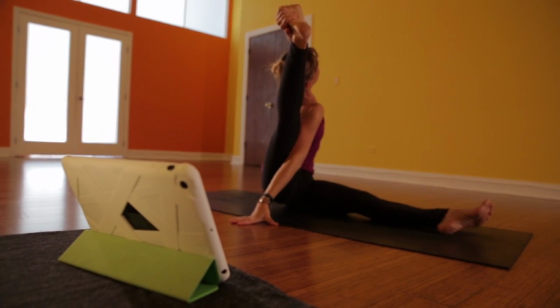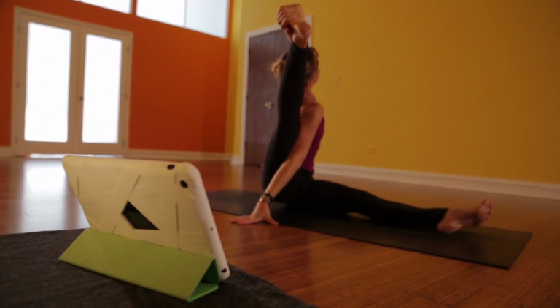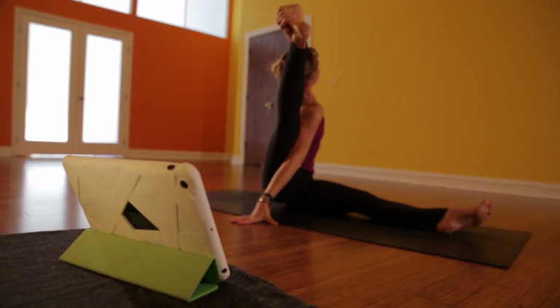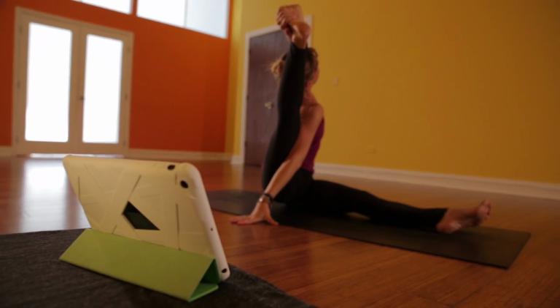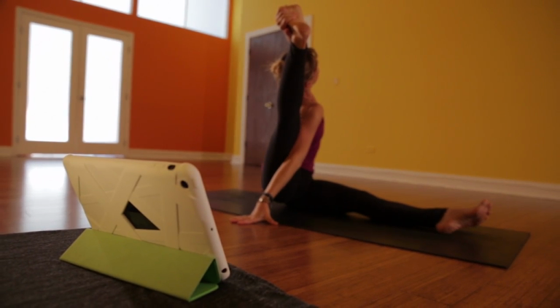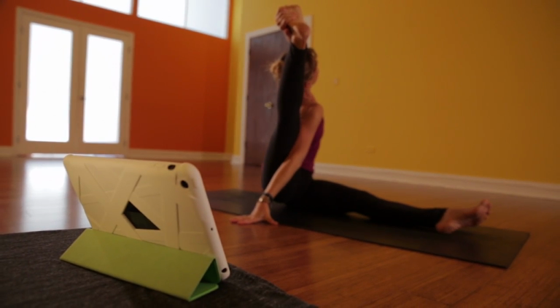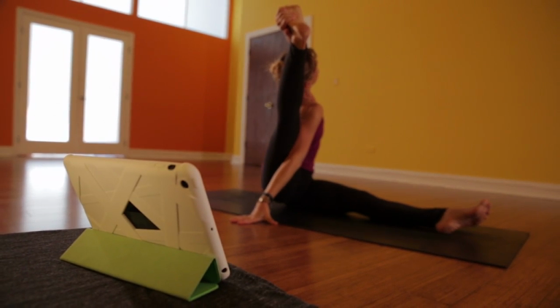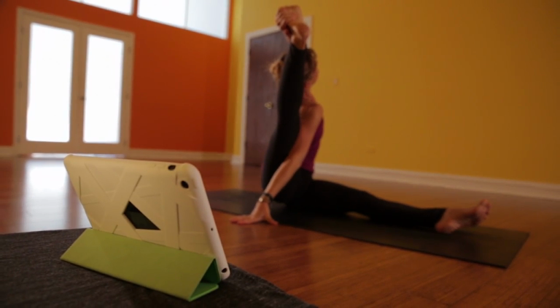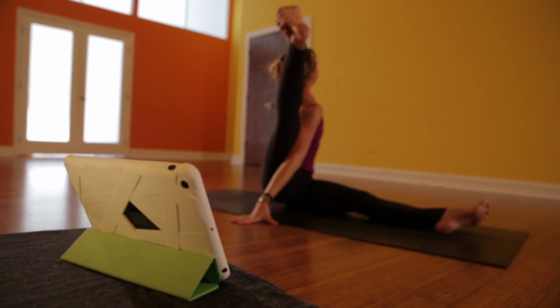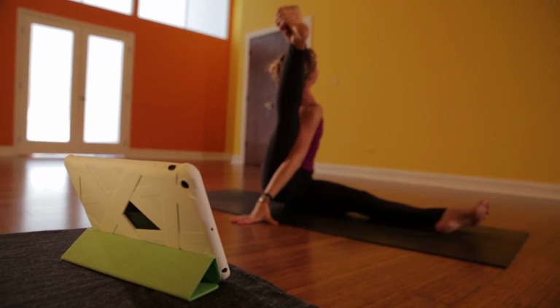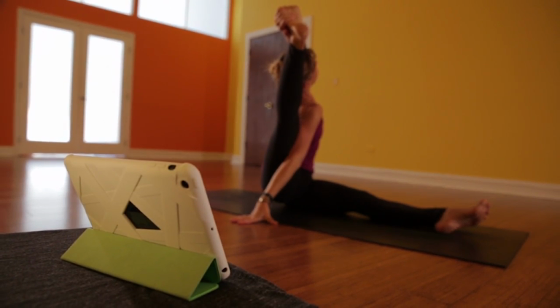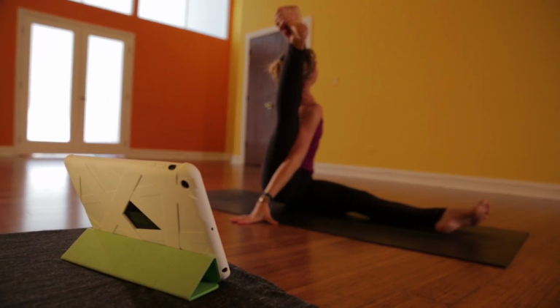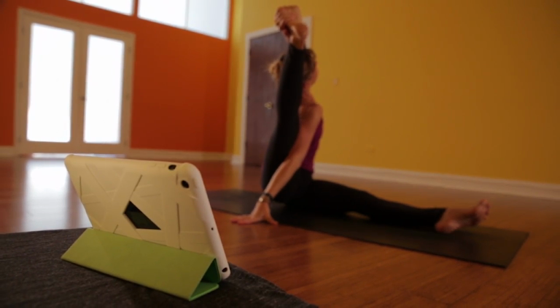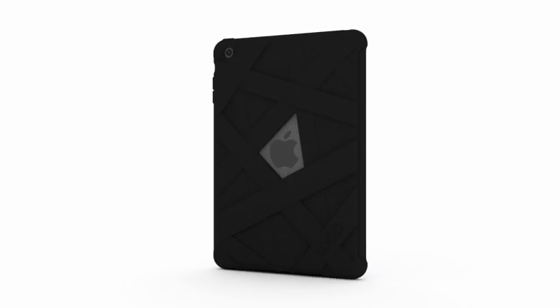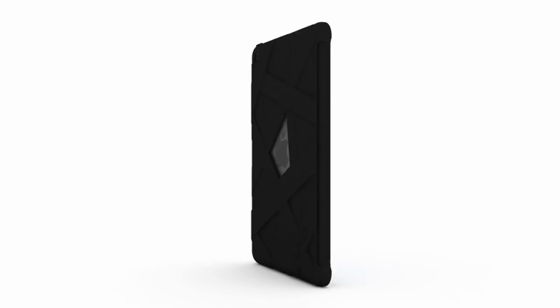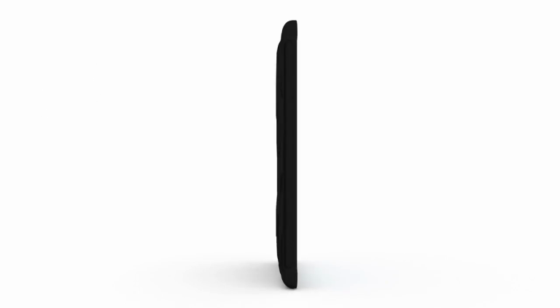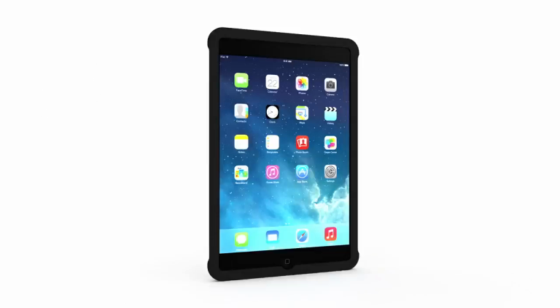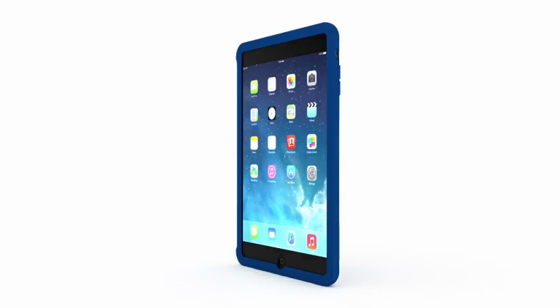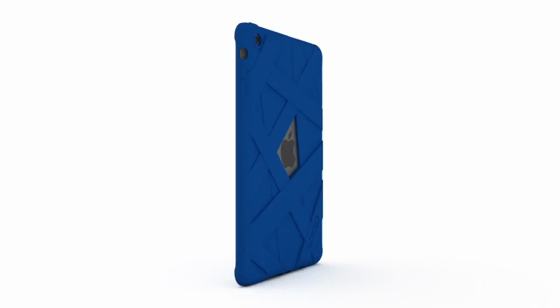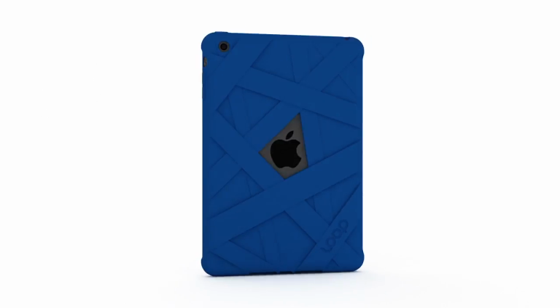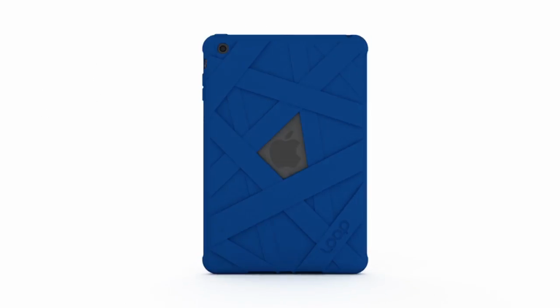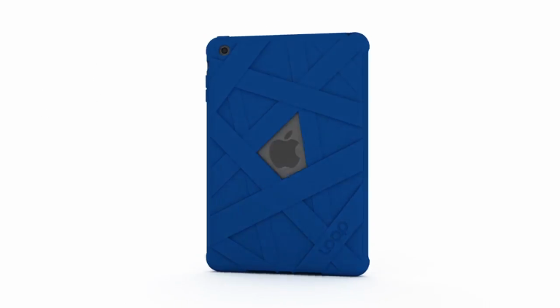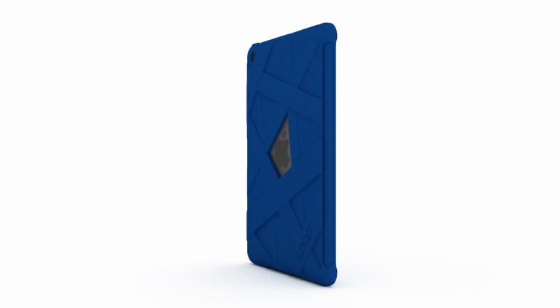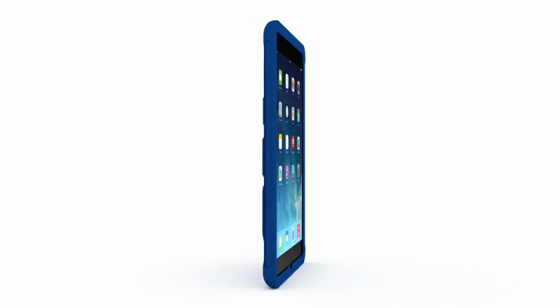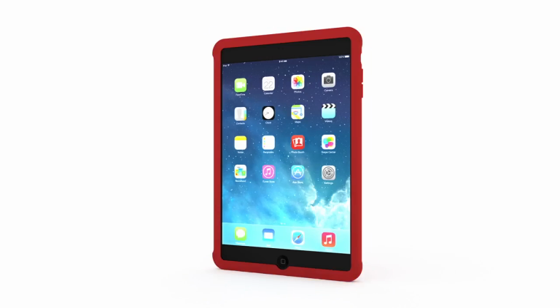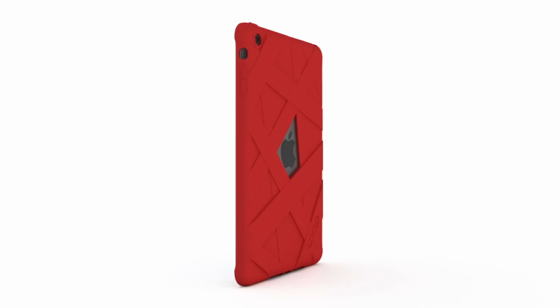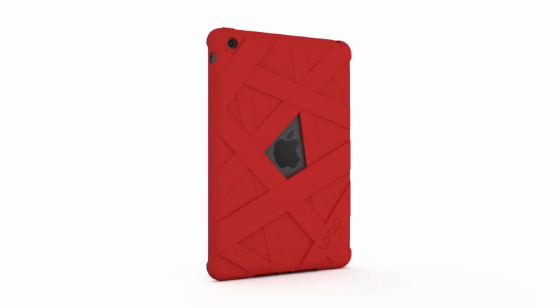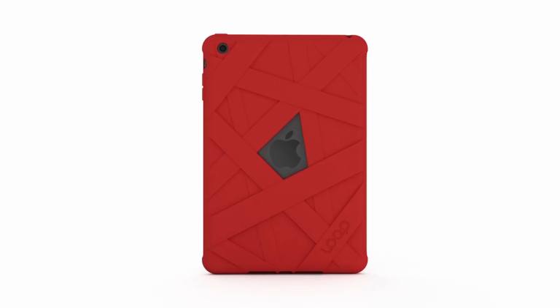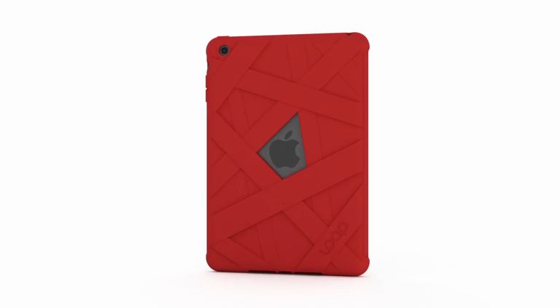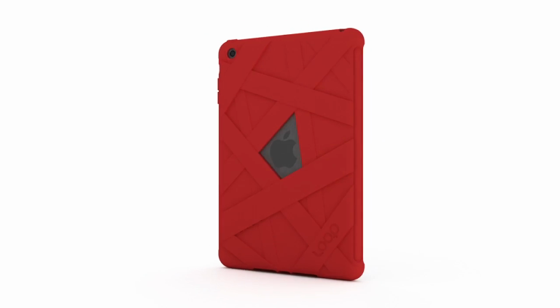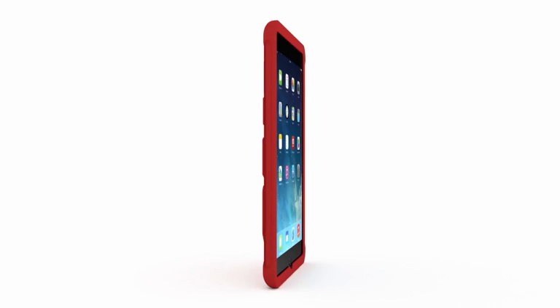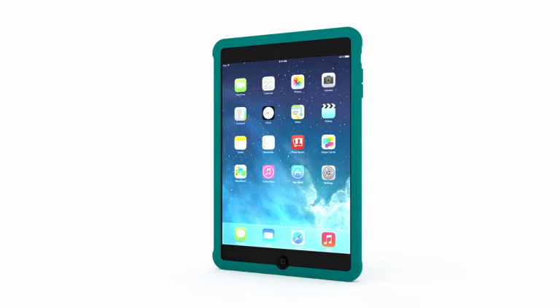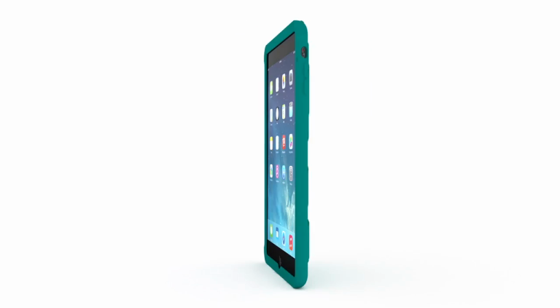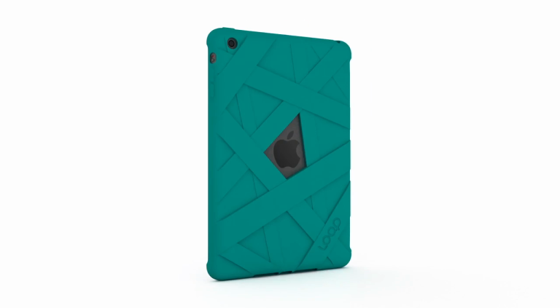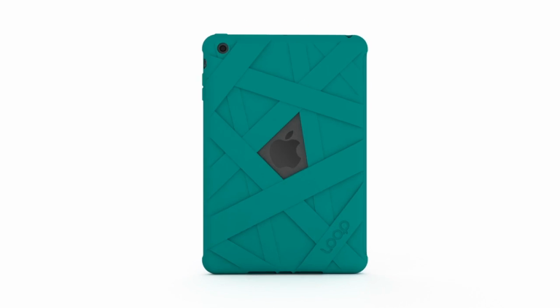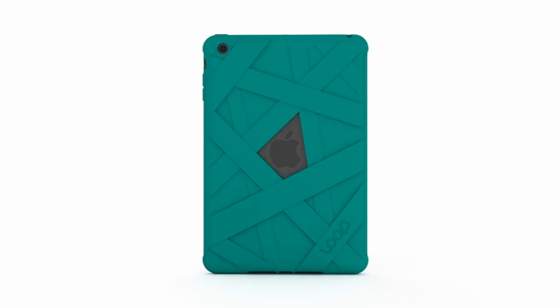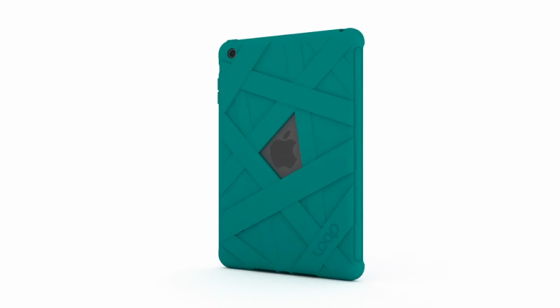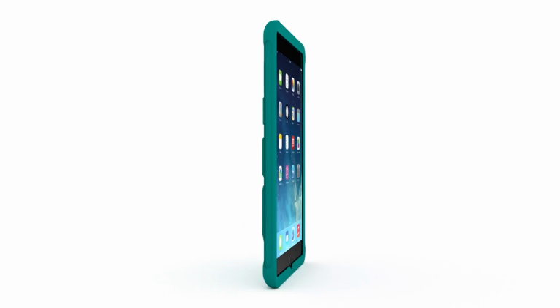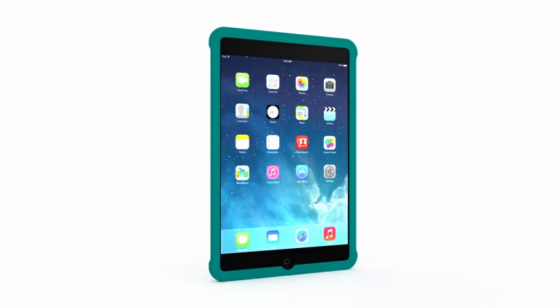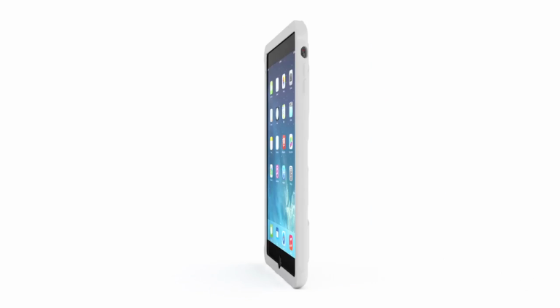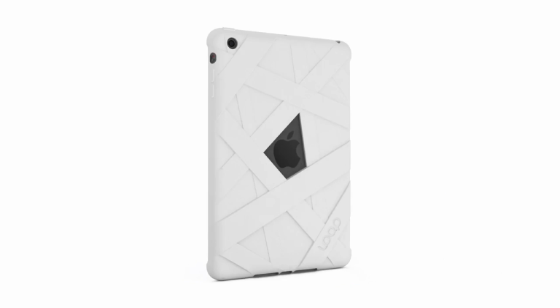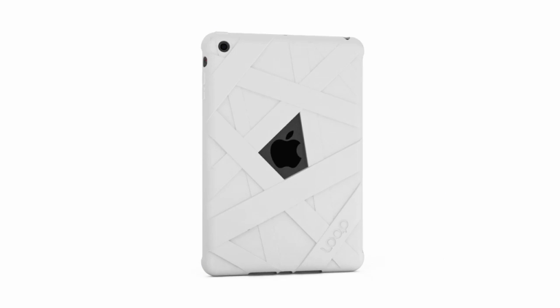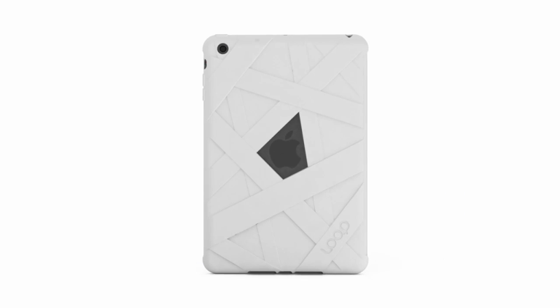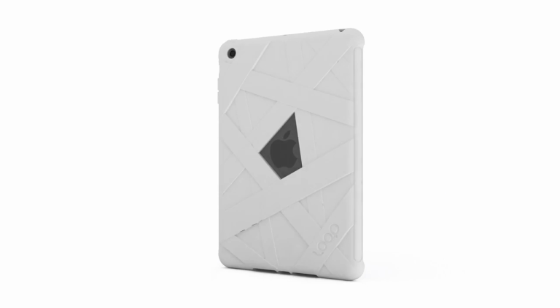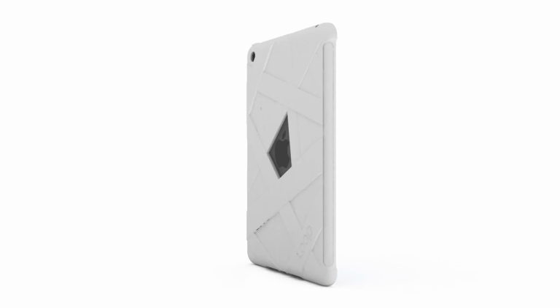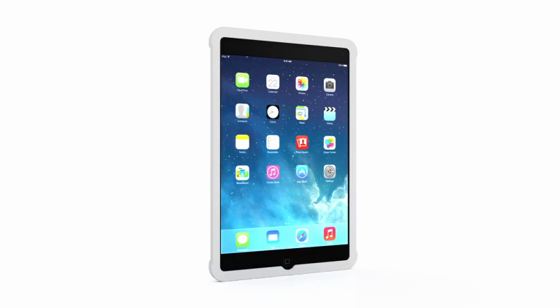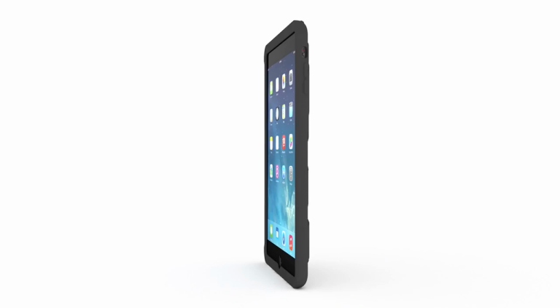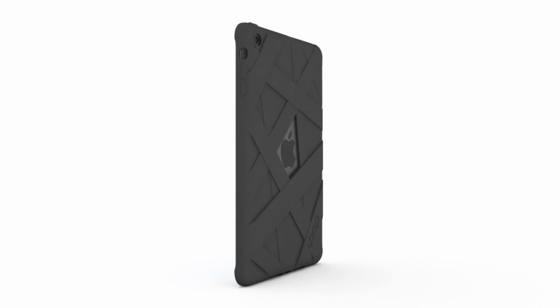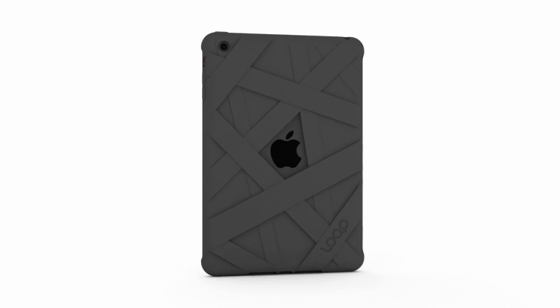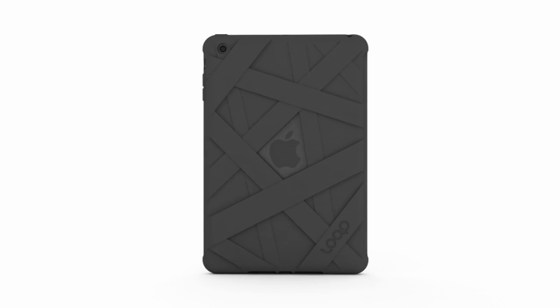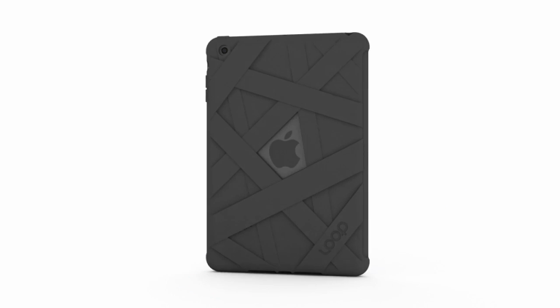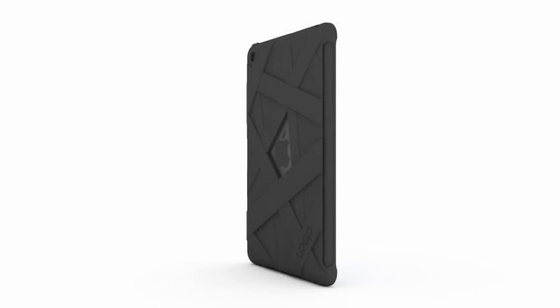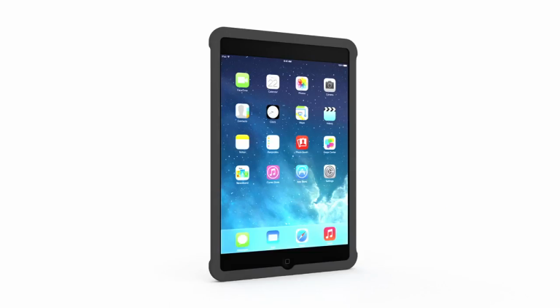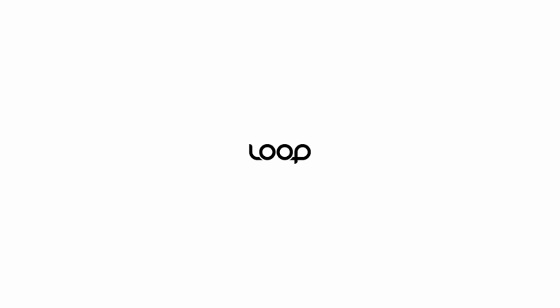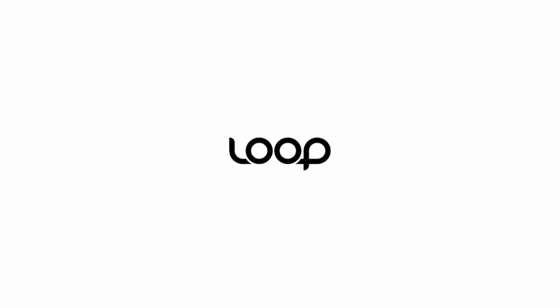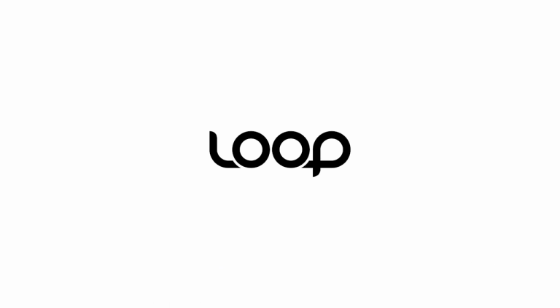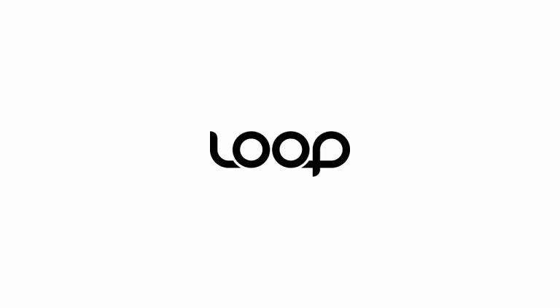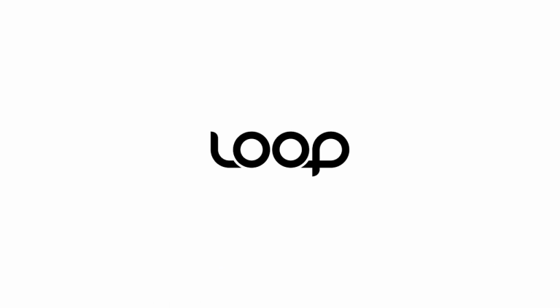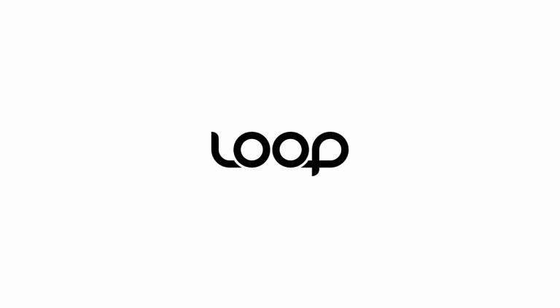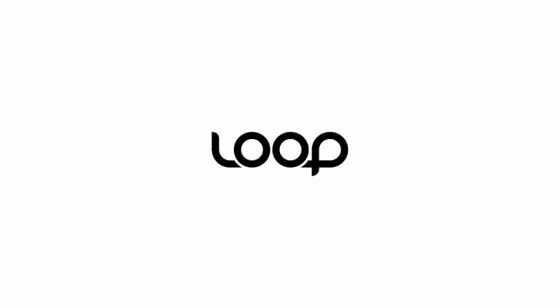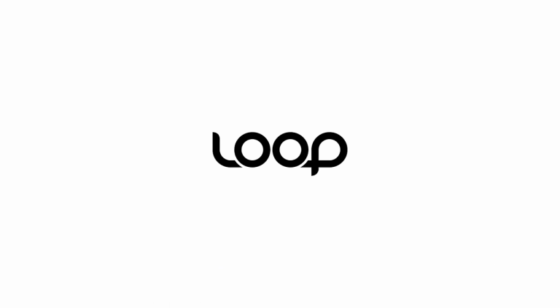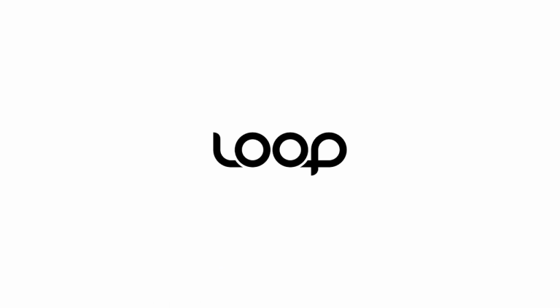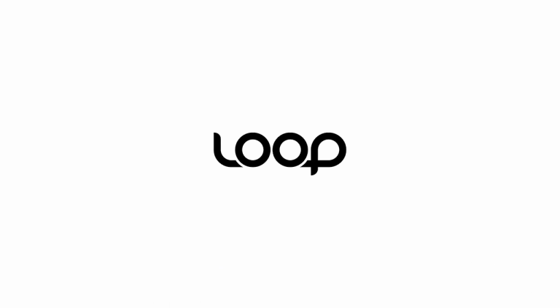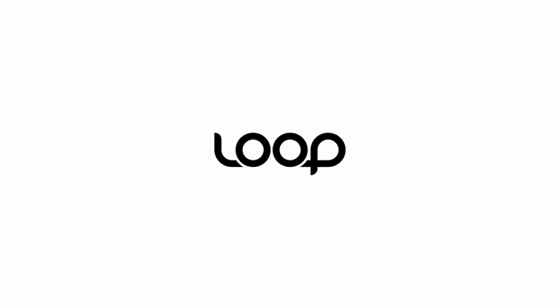The Mummy Case for iPad Mini, available in six colors, made for iPad Mini and iPad Mini Retina. Loop Attachment.